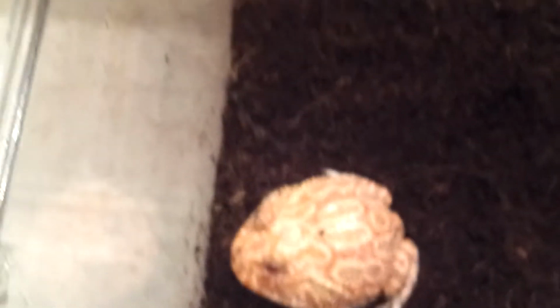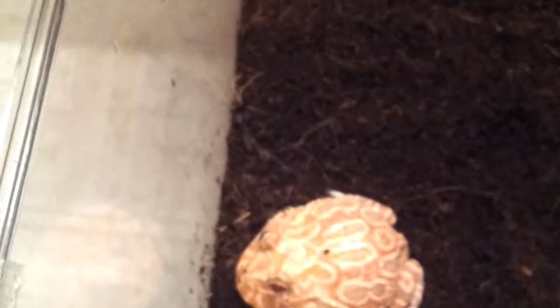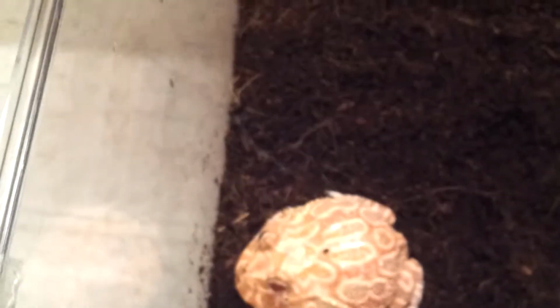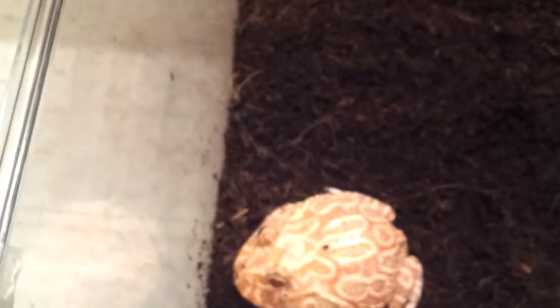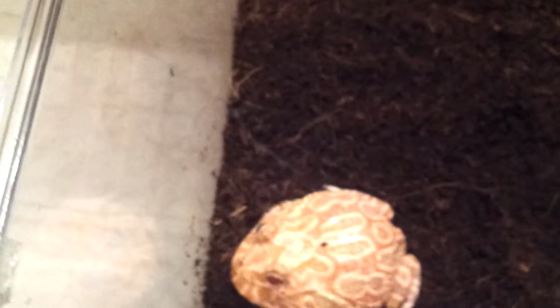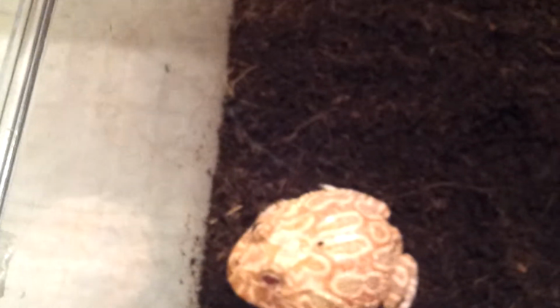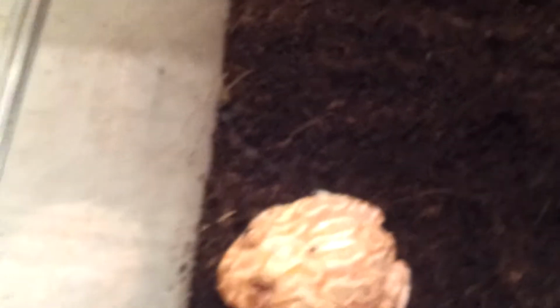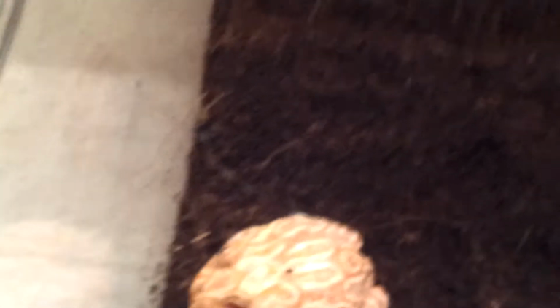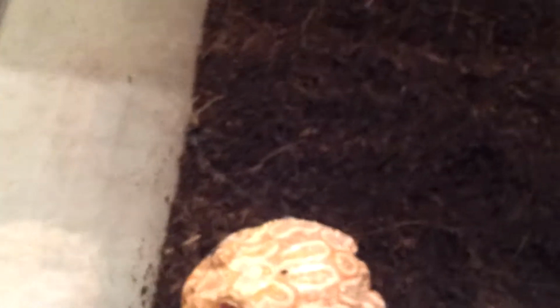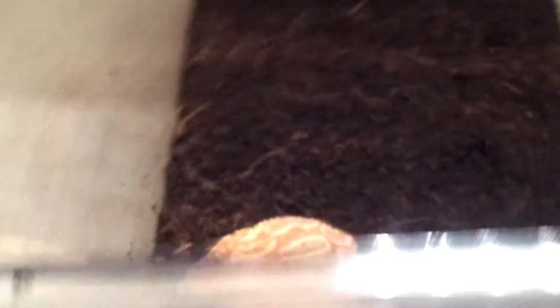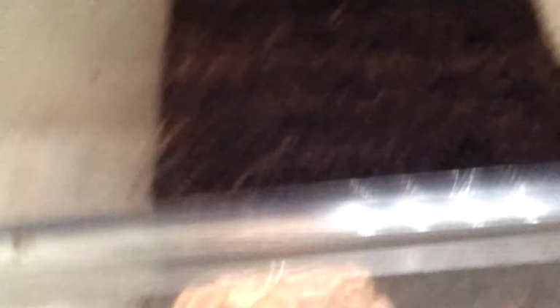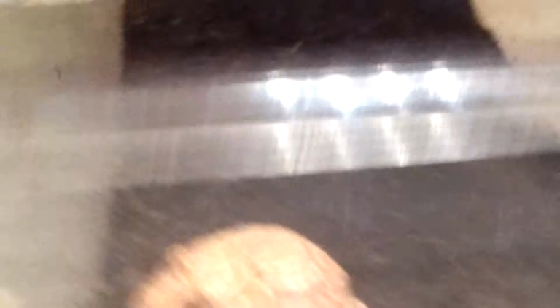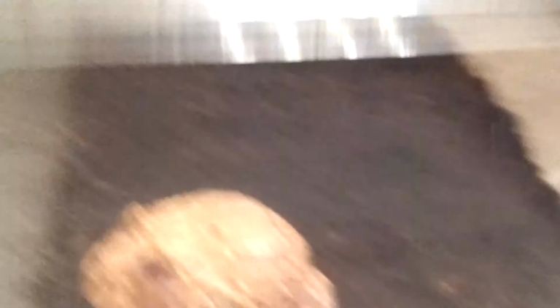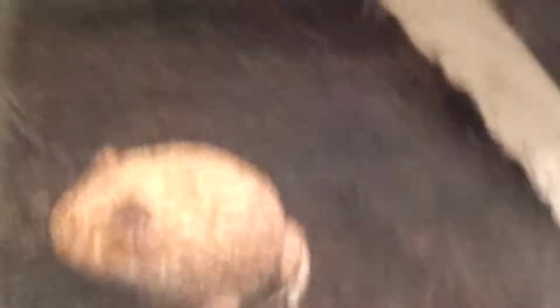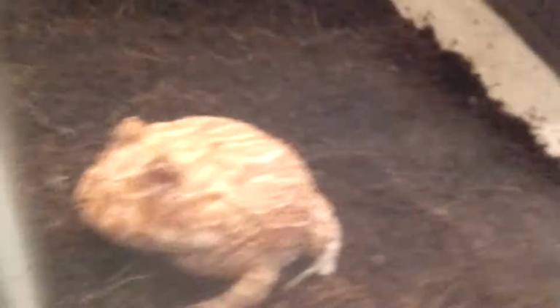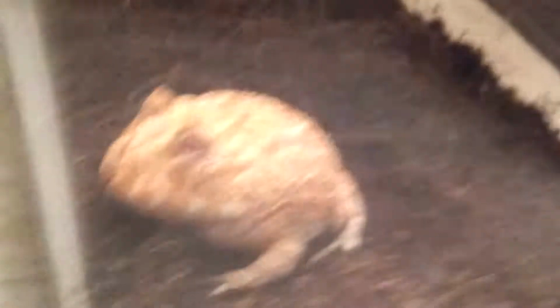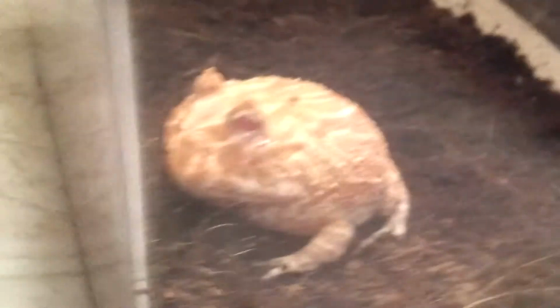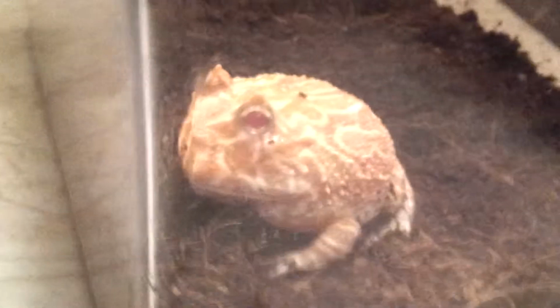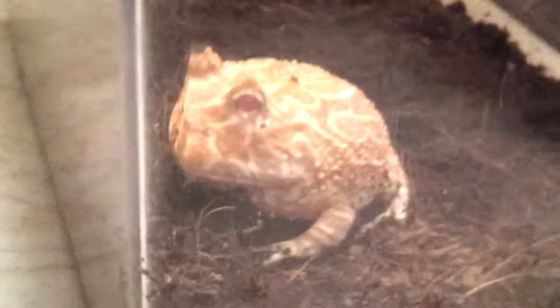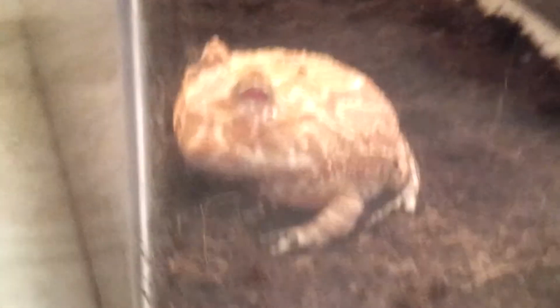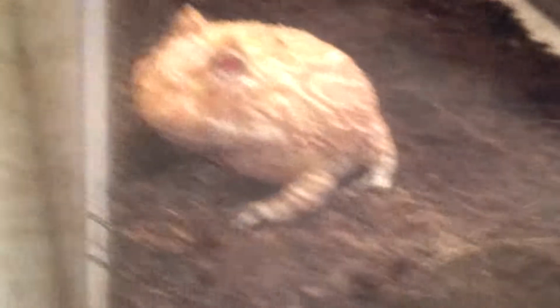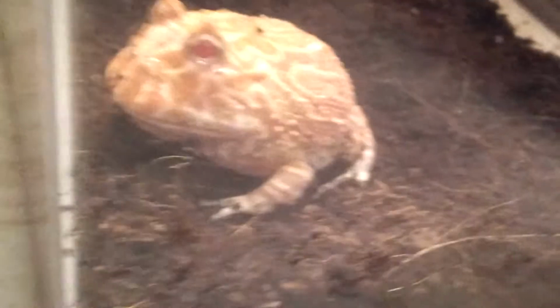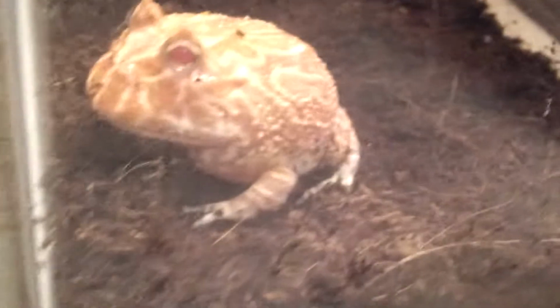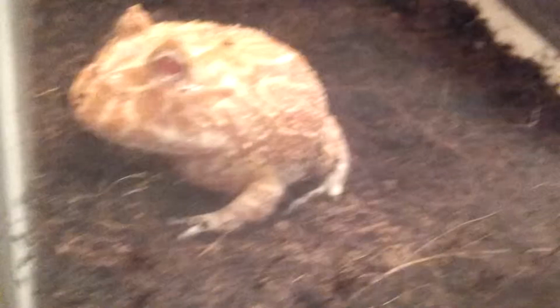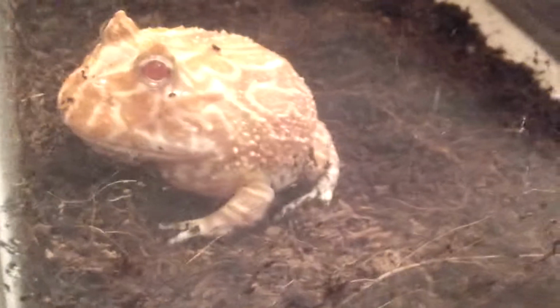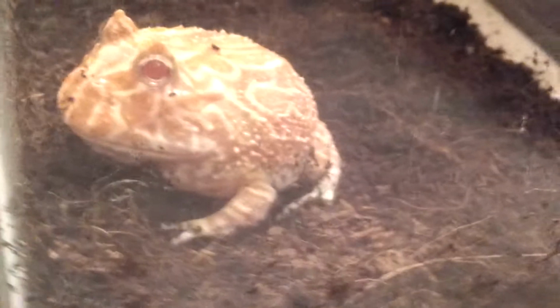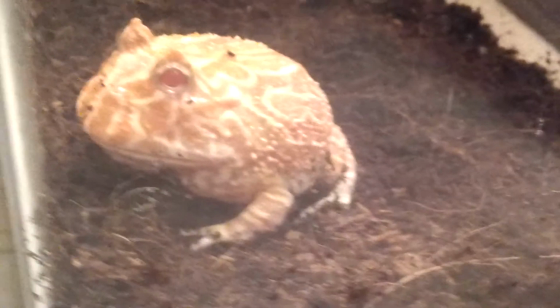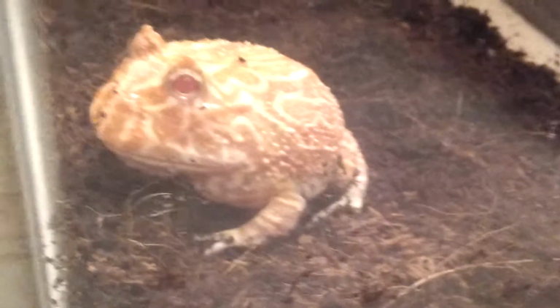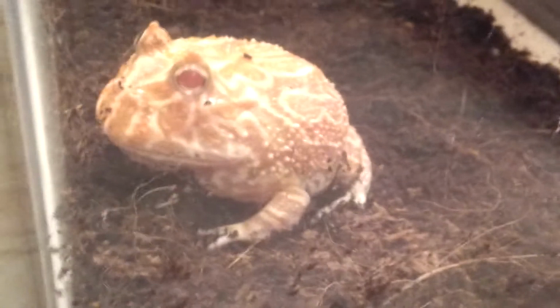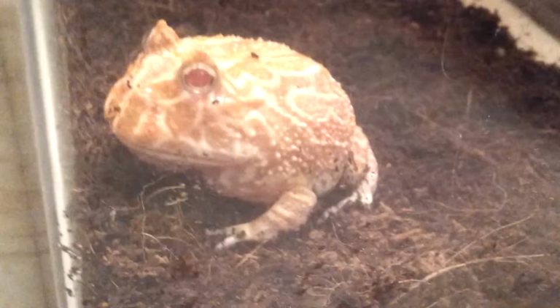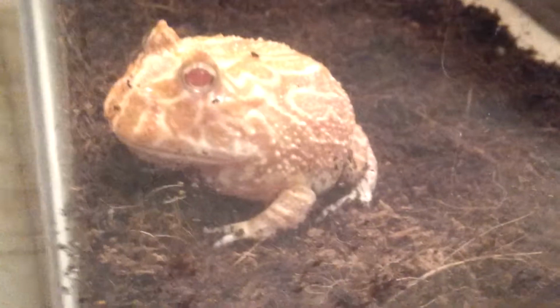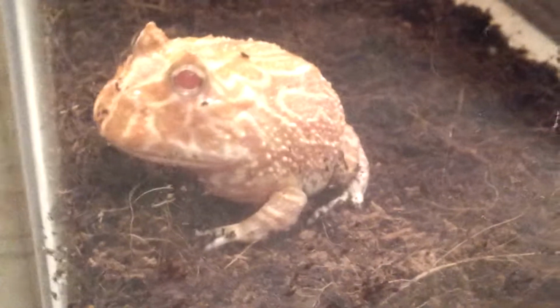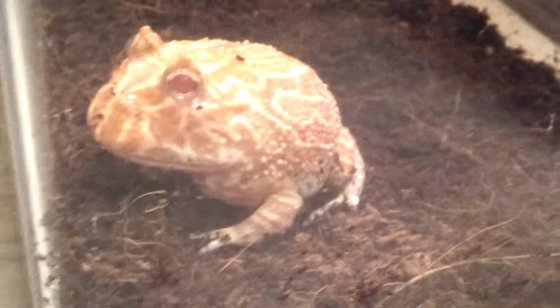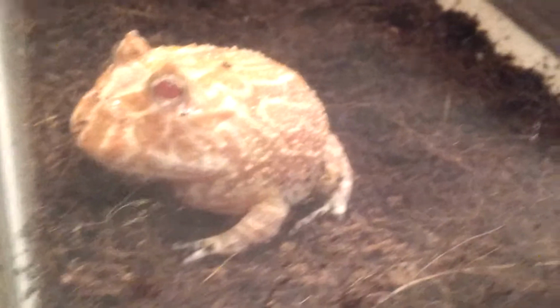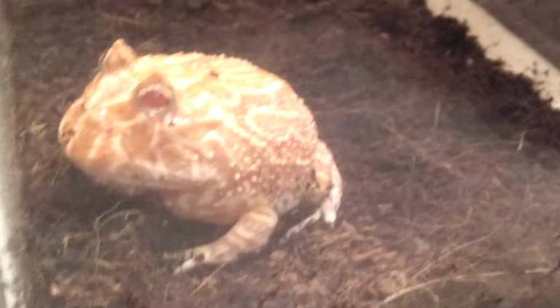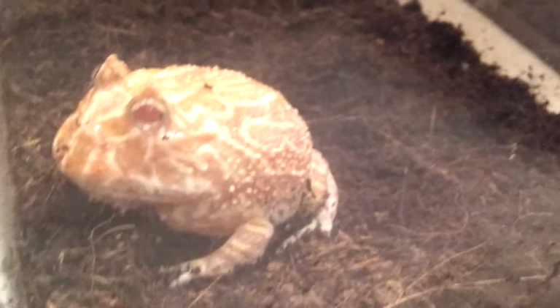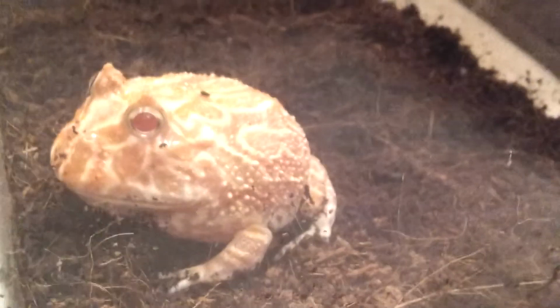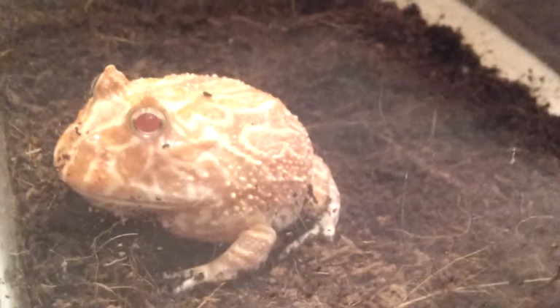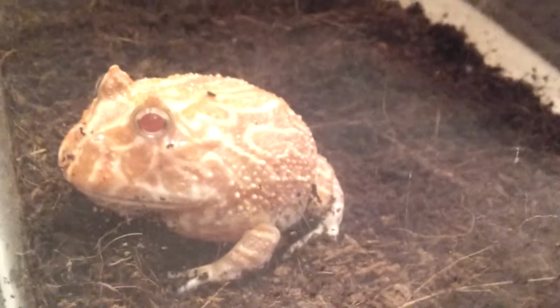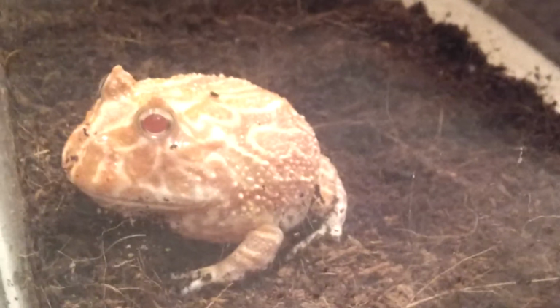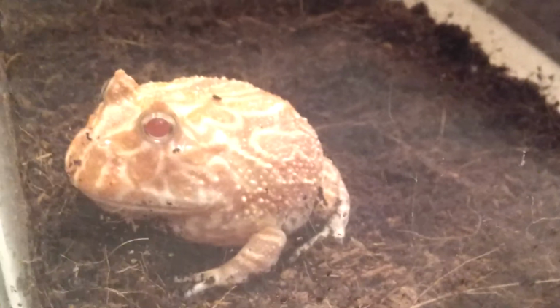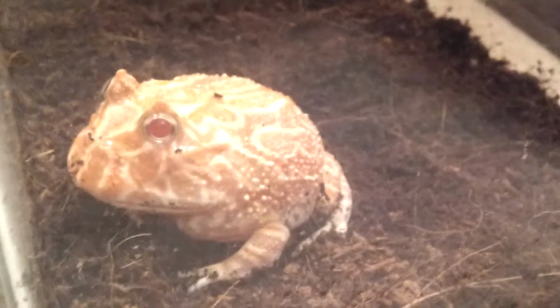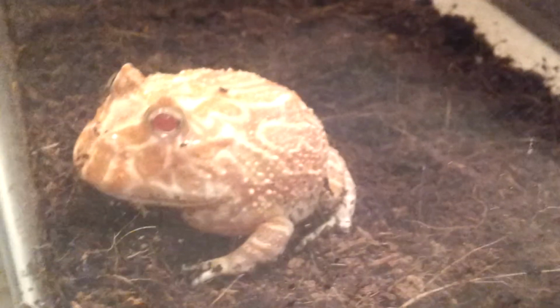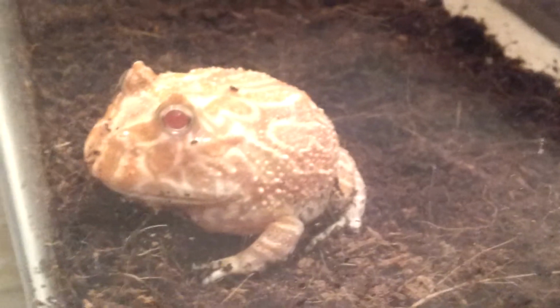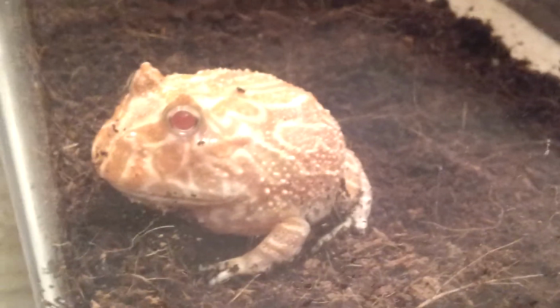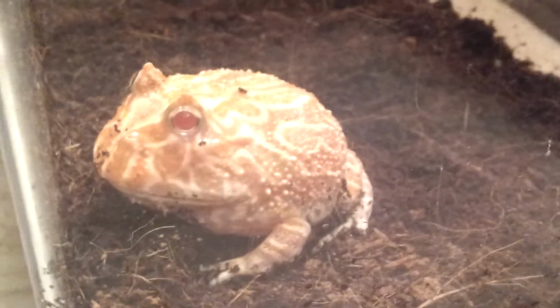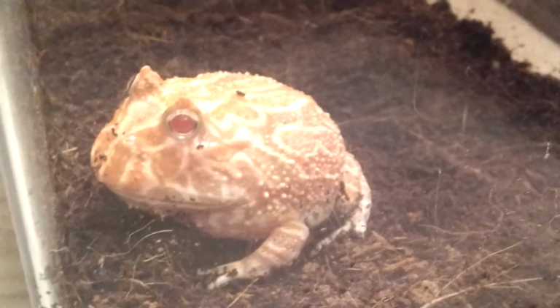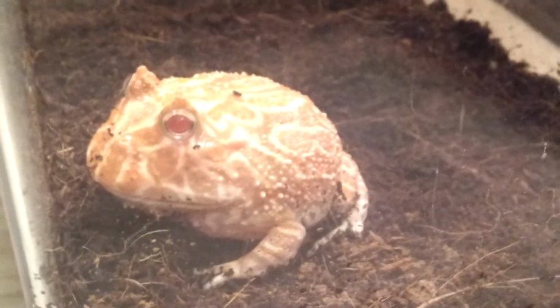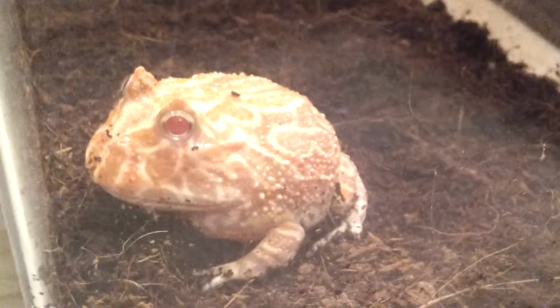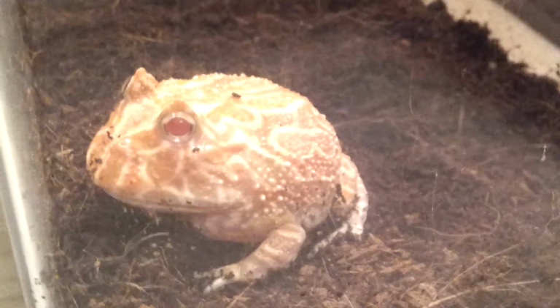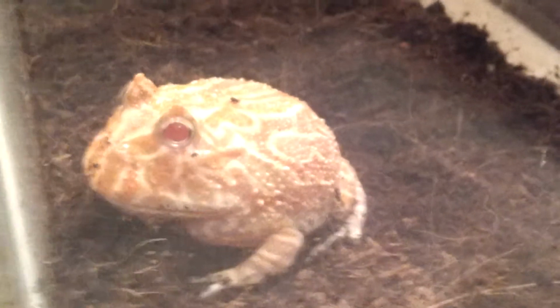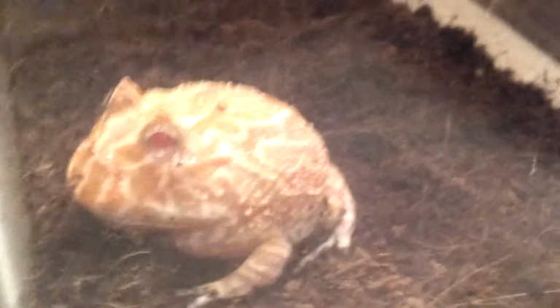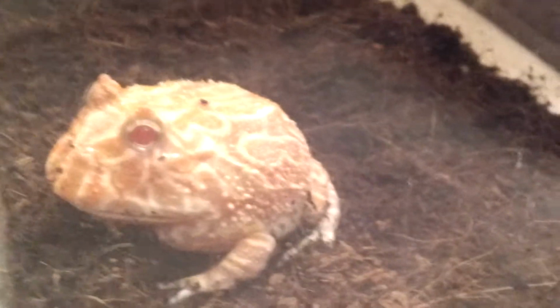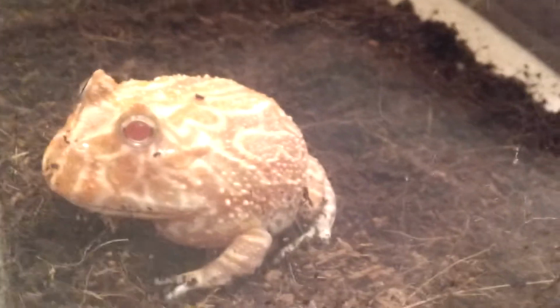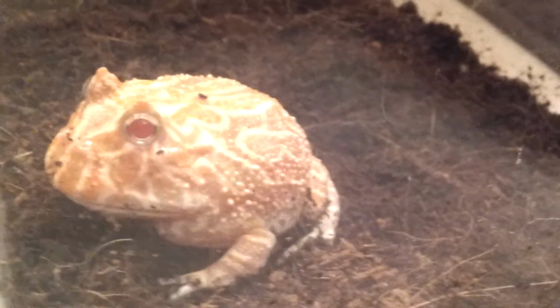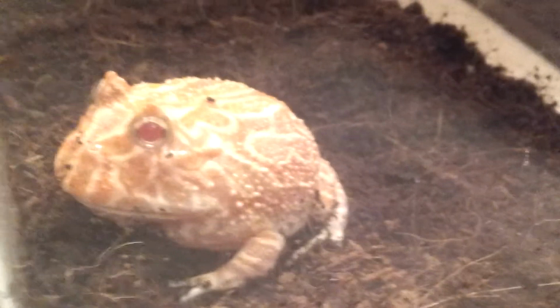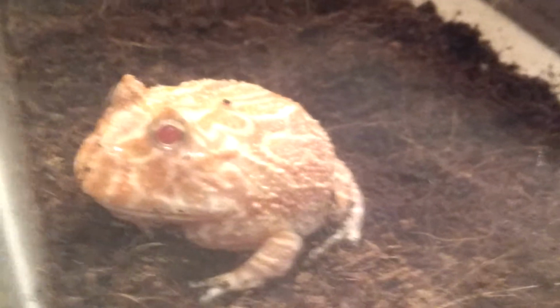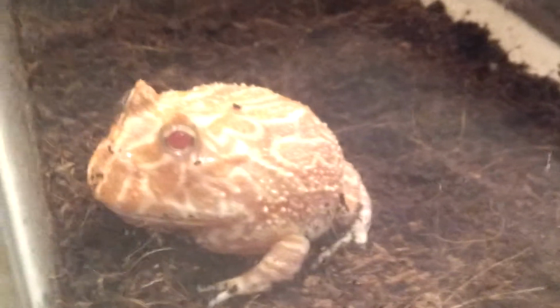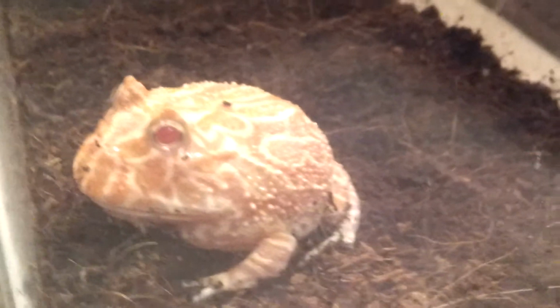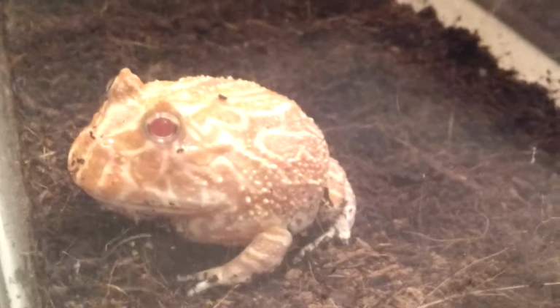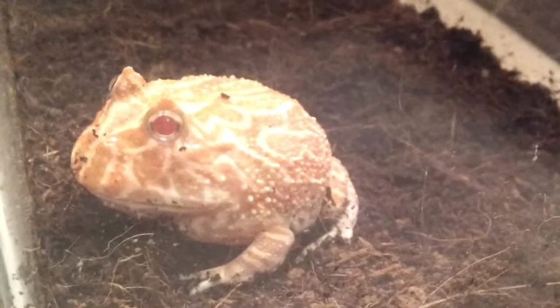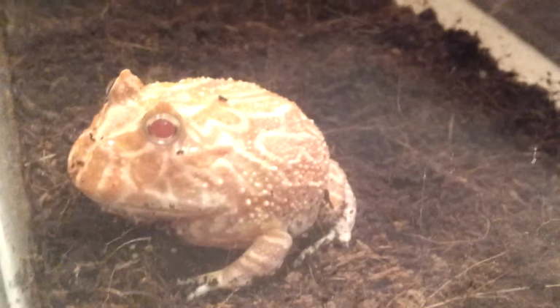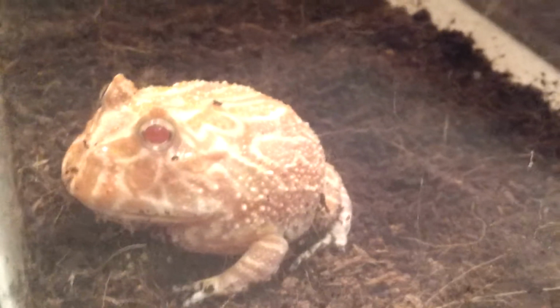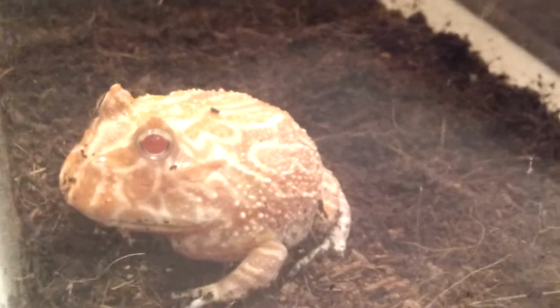As always, everyone, thanks for checking out the videos. And I look forward to bringing you some updates on the new Pac-Man.